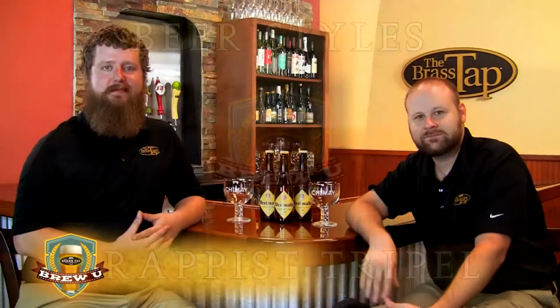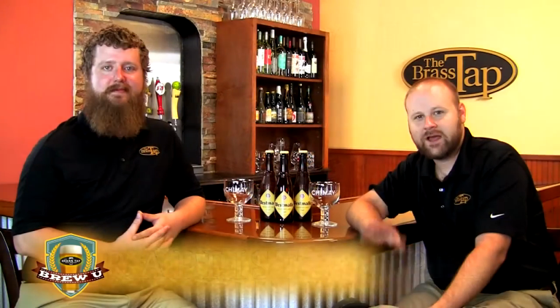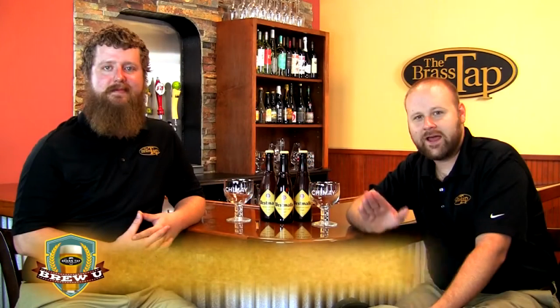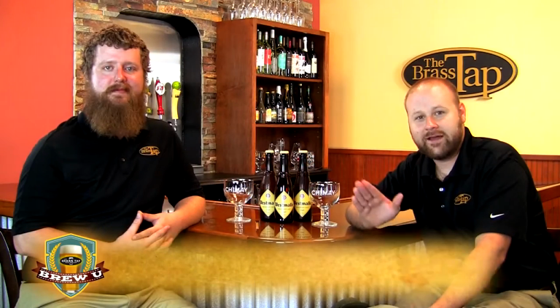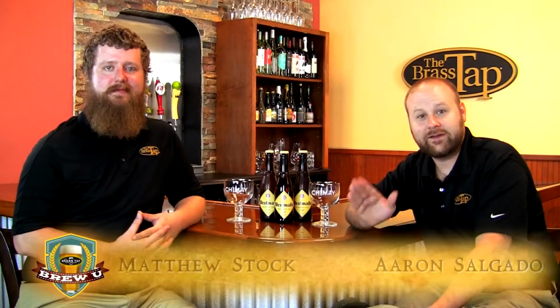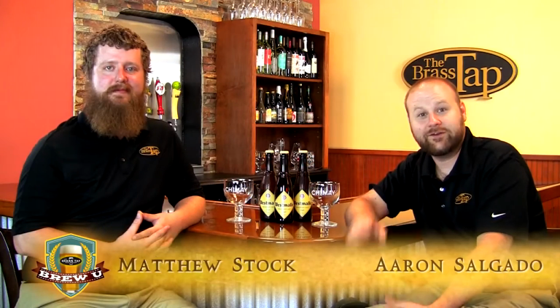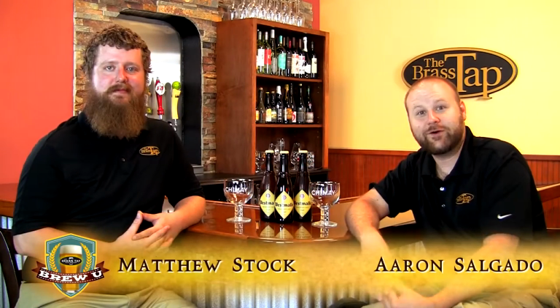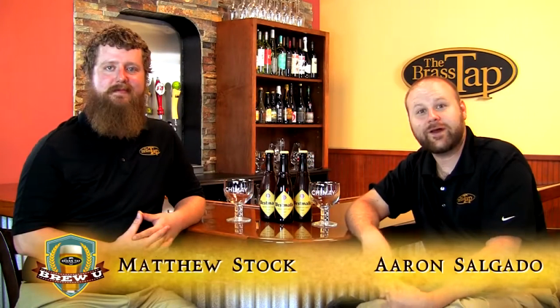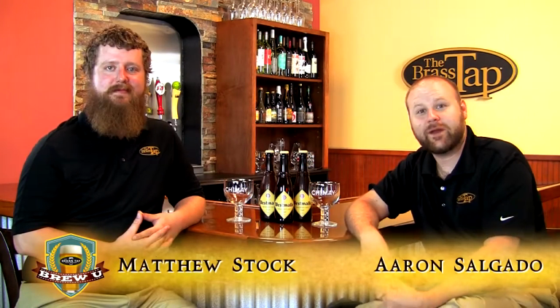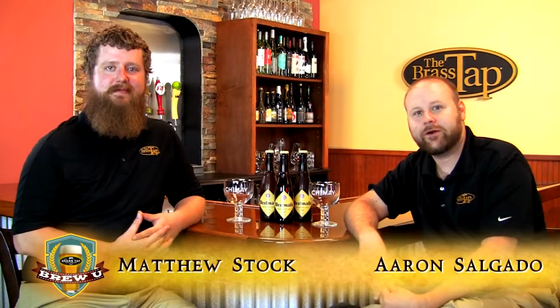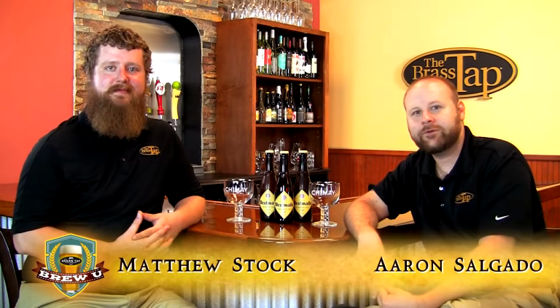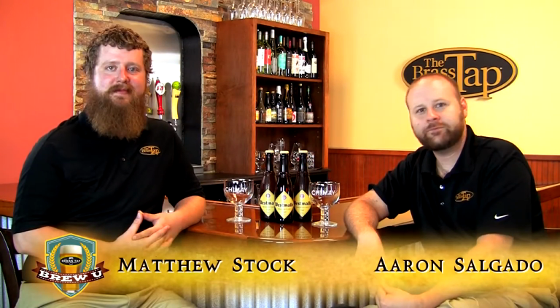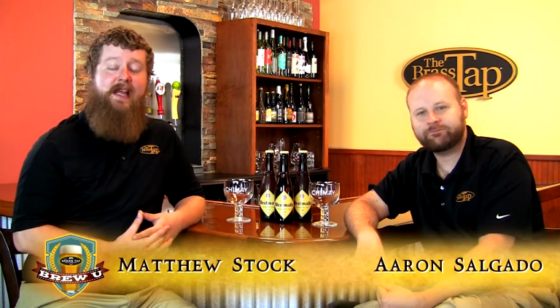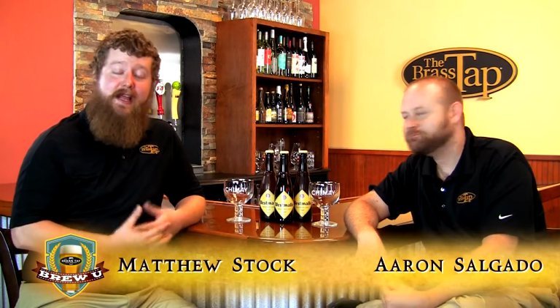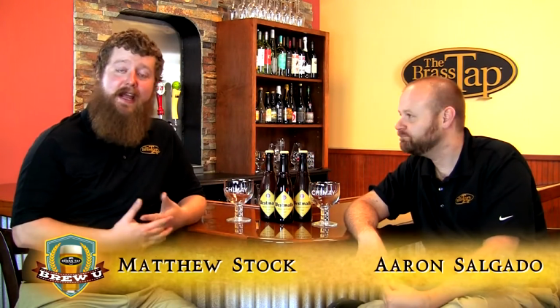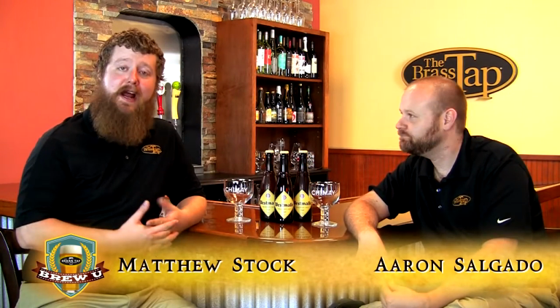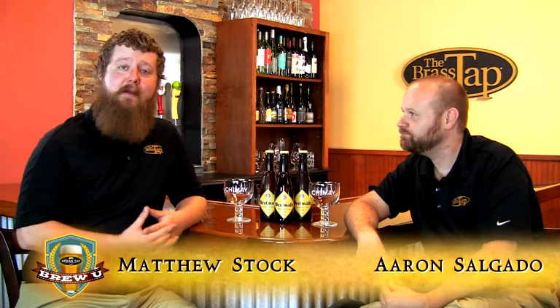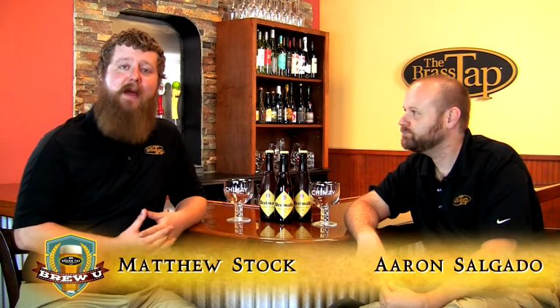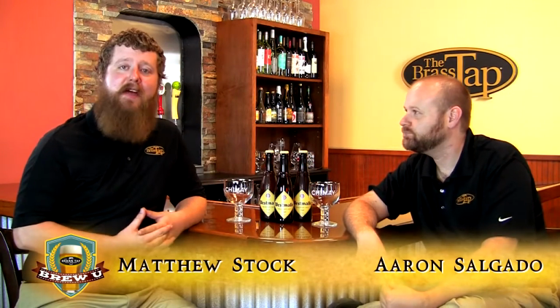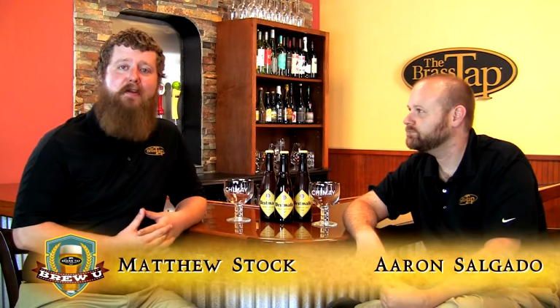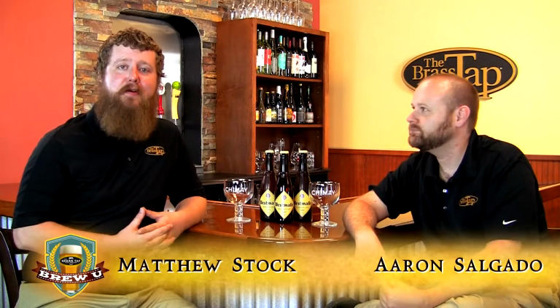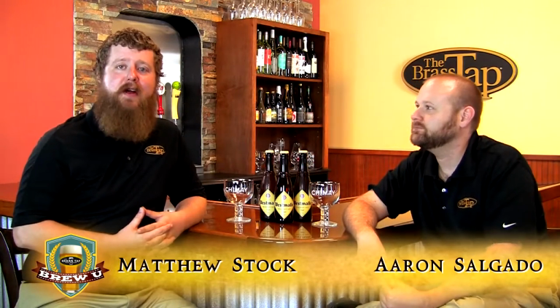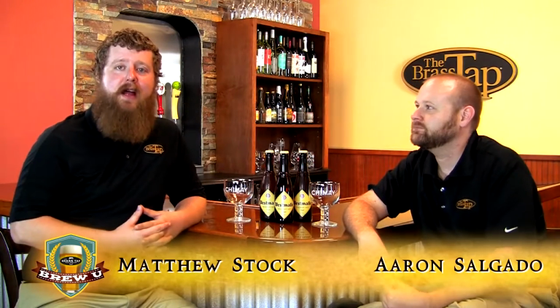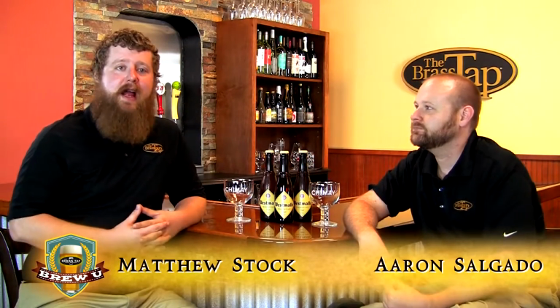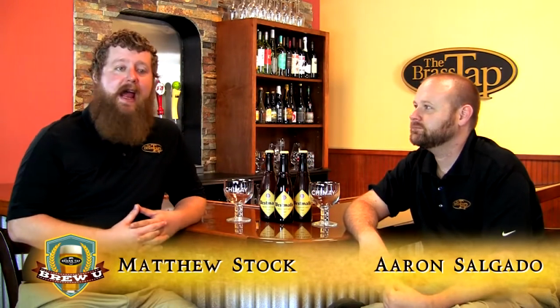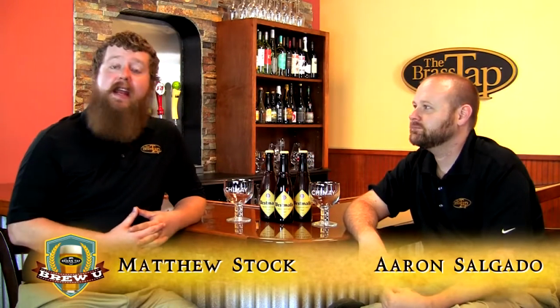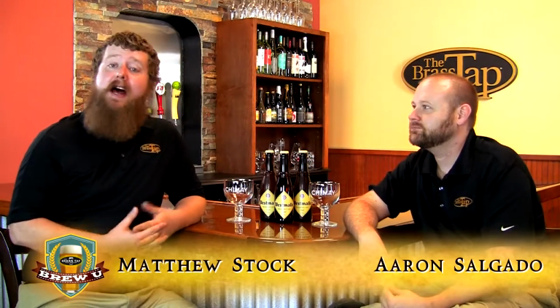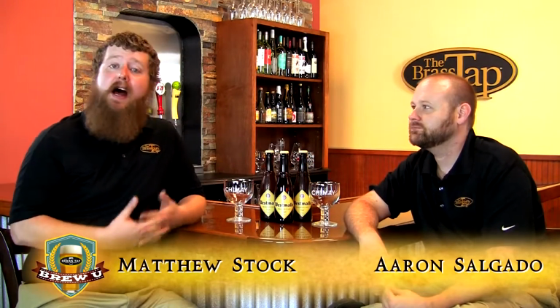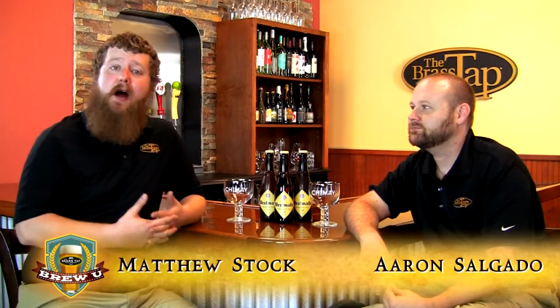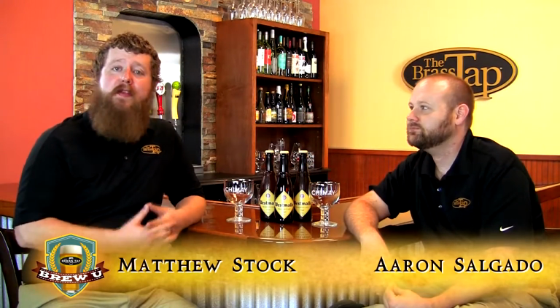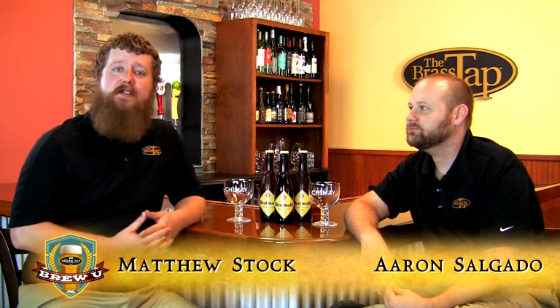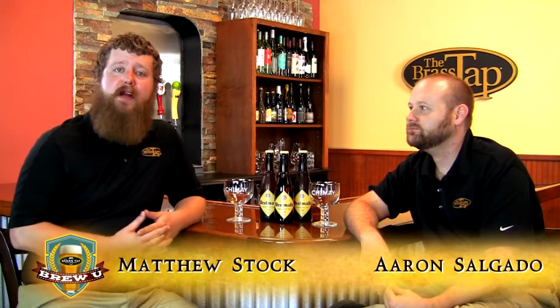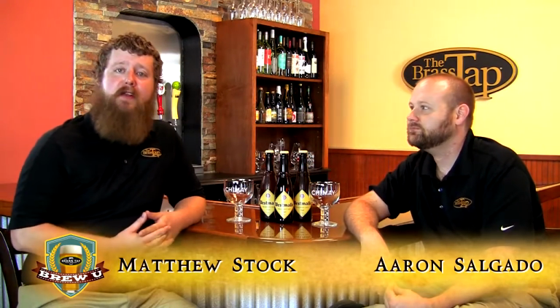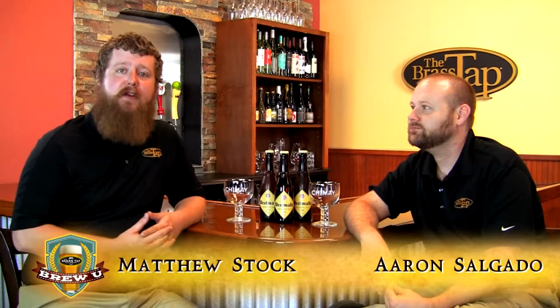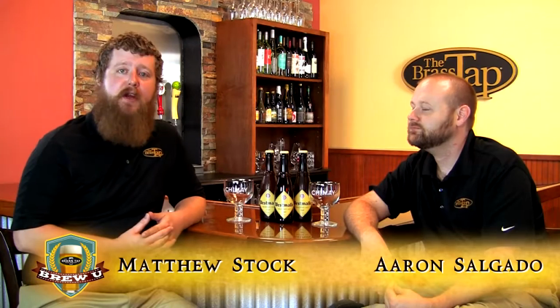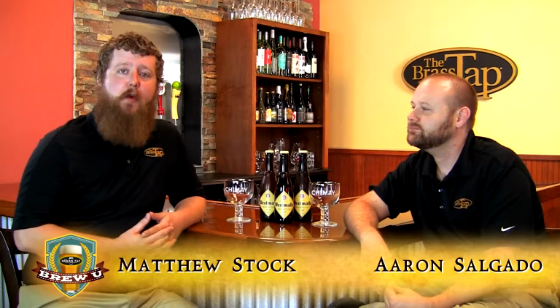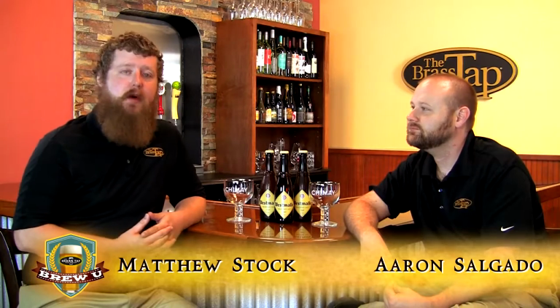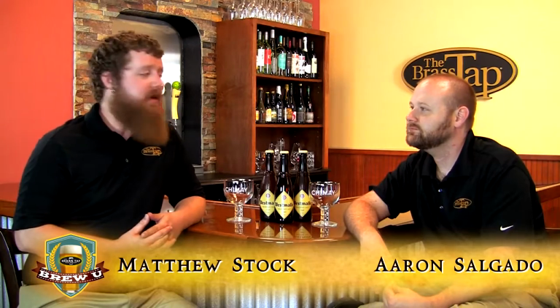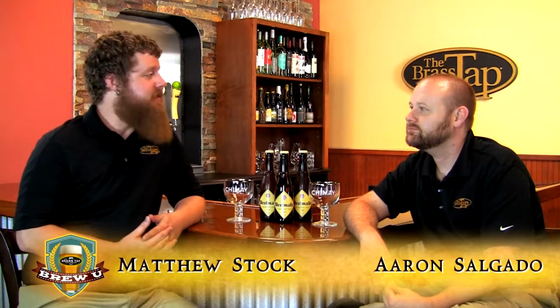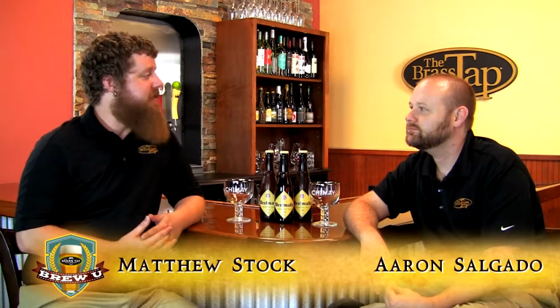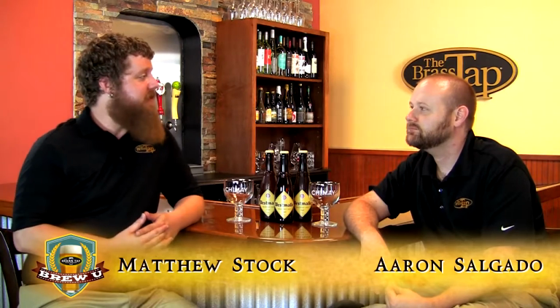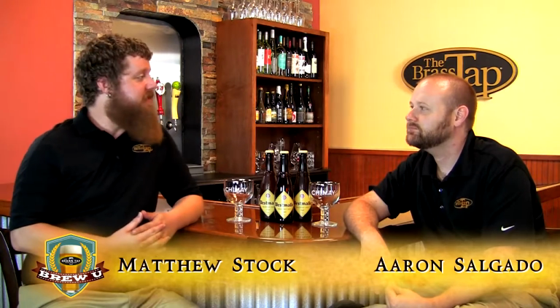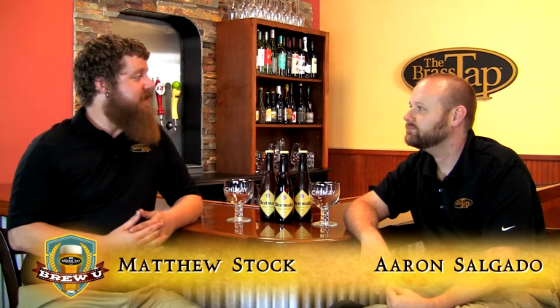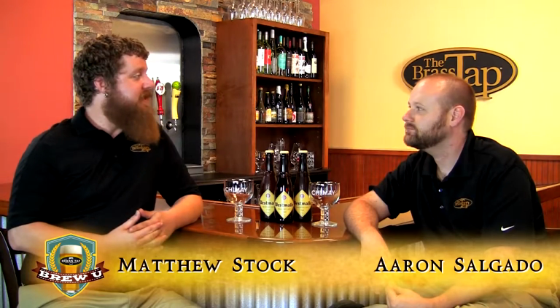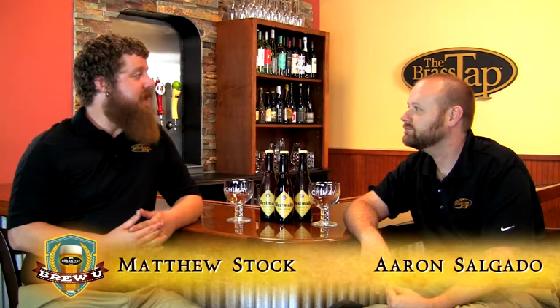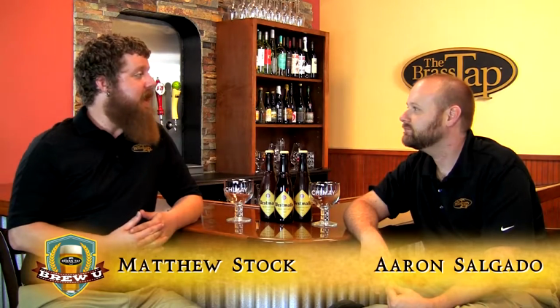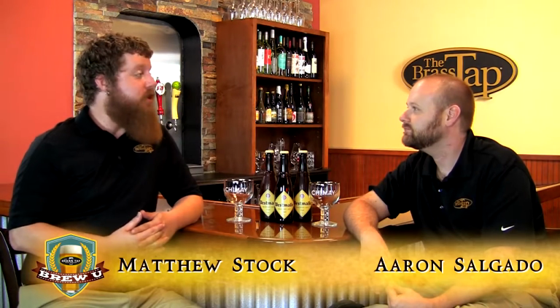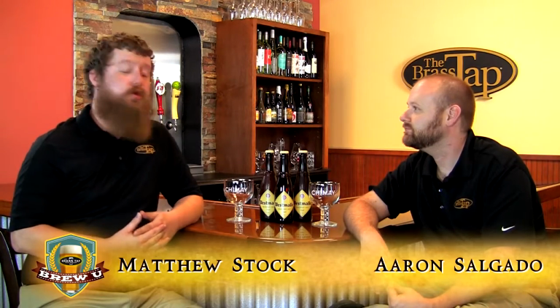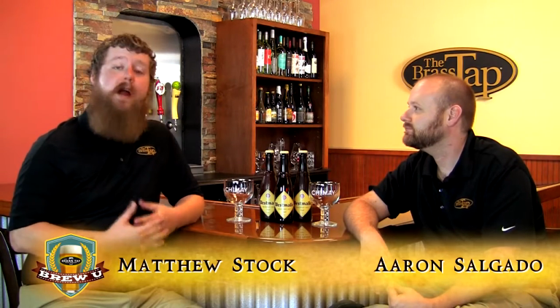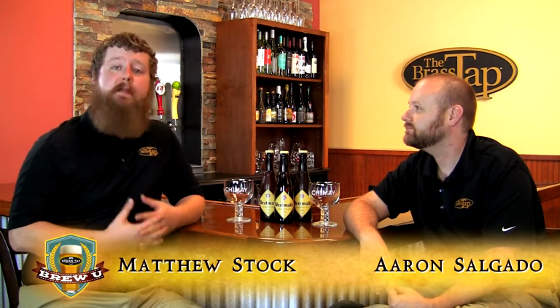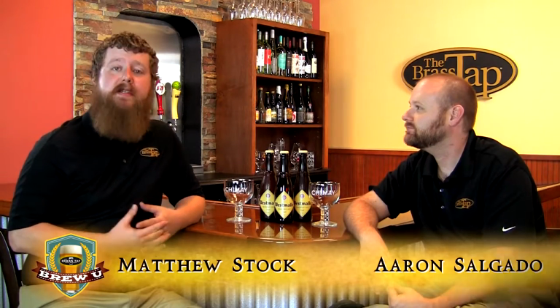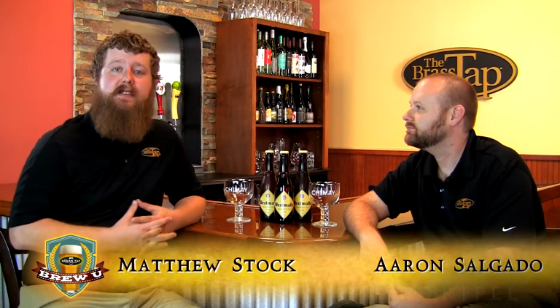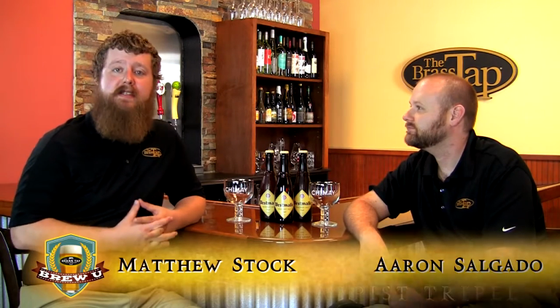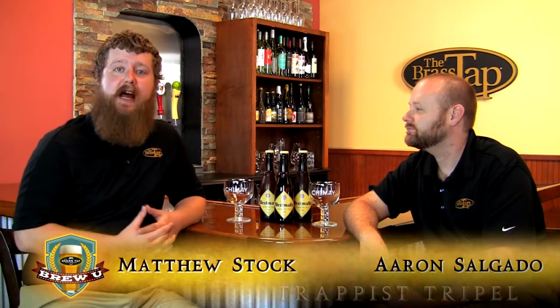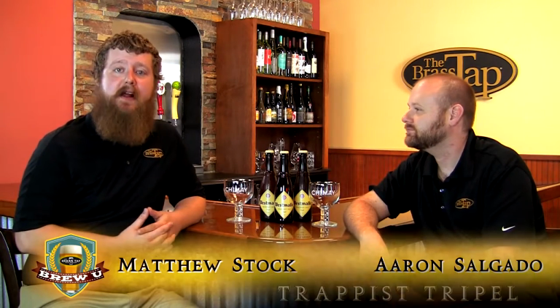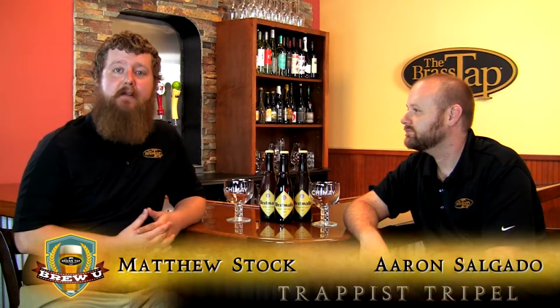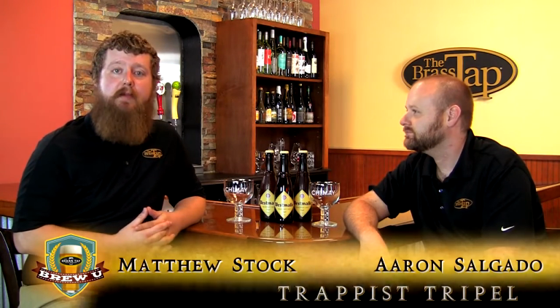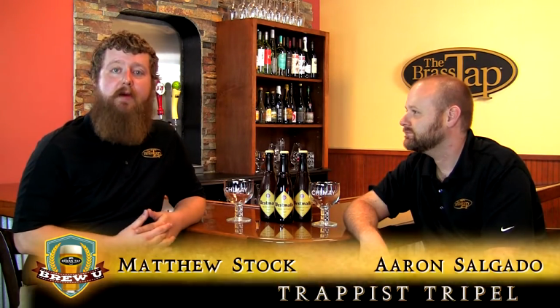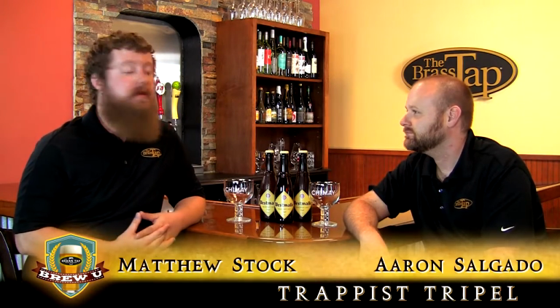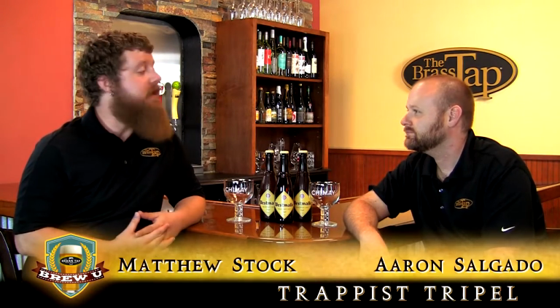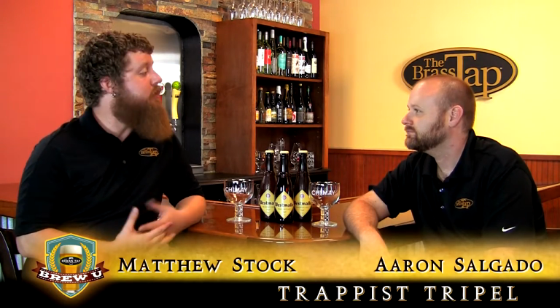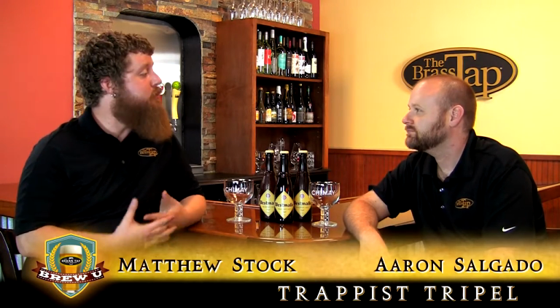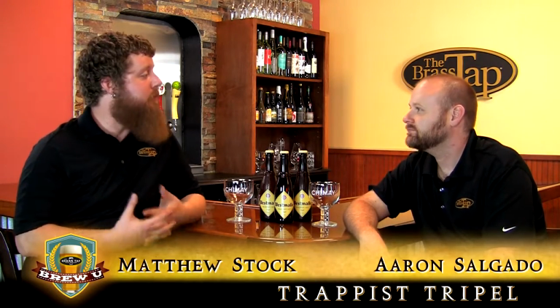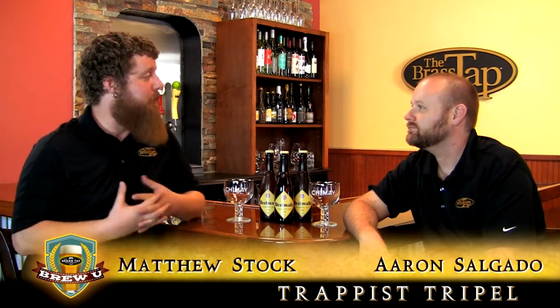Hi, how you doing? I'm Aaron, and I'm Matthew. On this training video, we're going to discuss the Trappist style of beer — the triple.